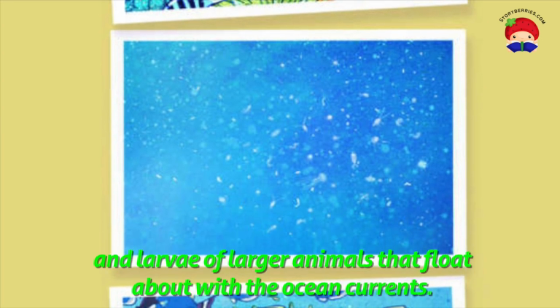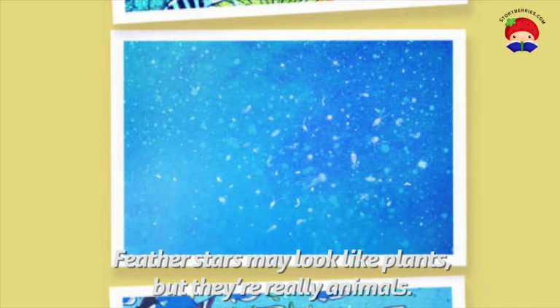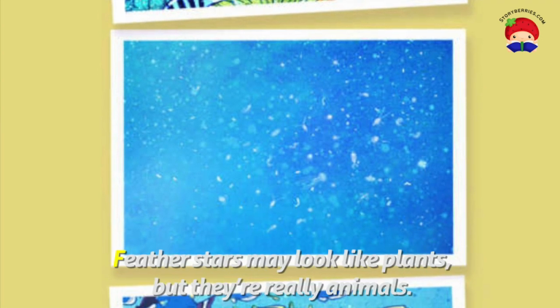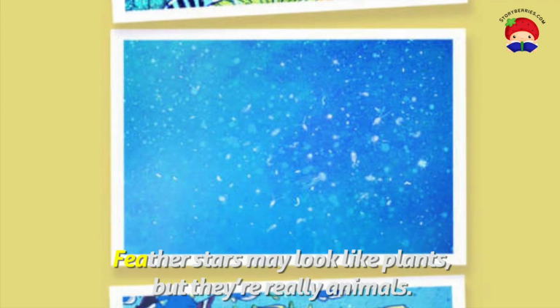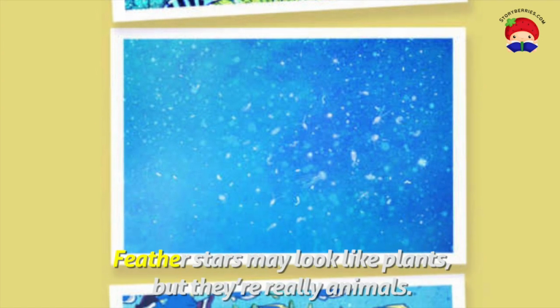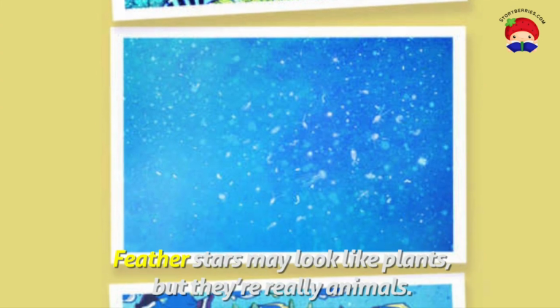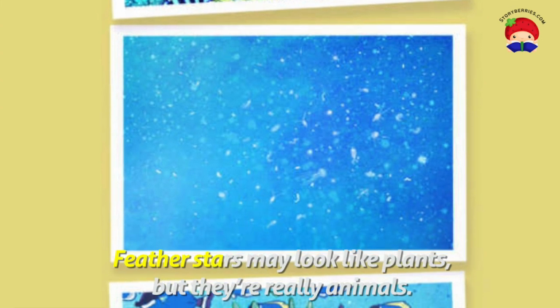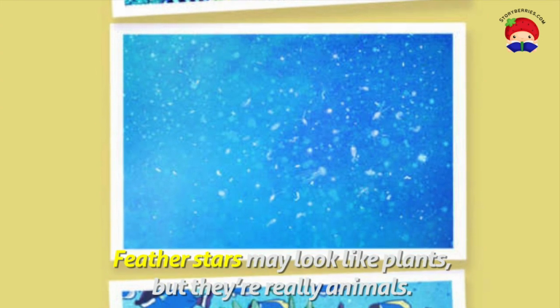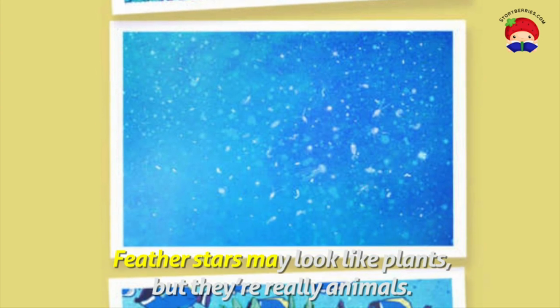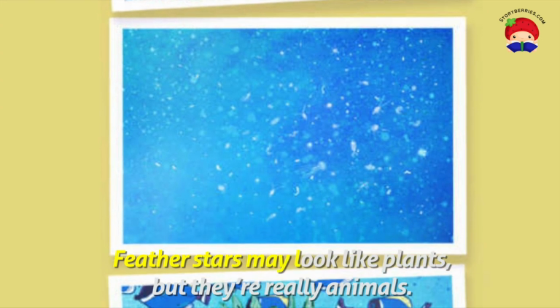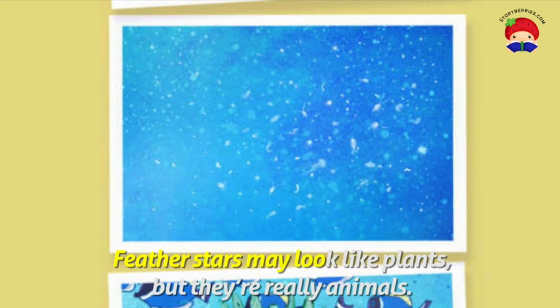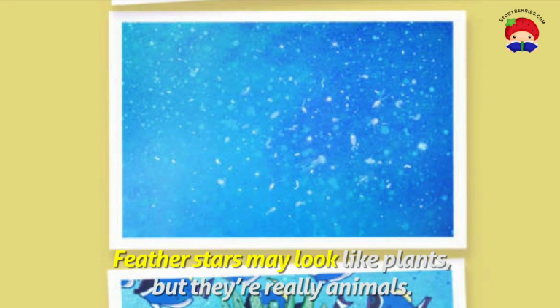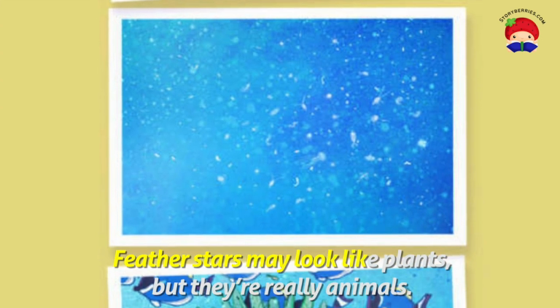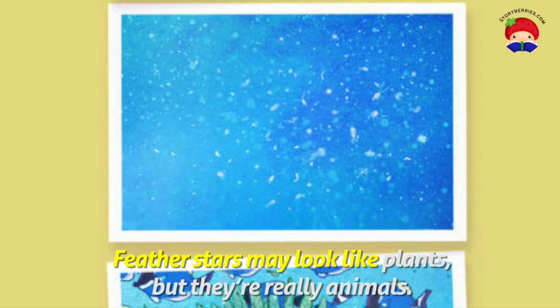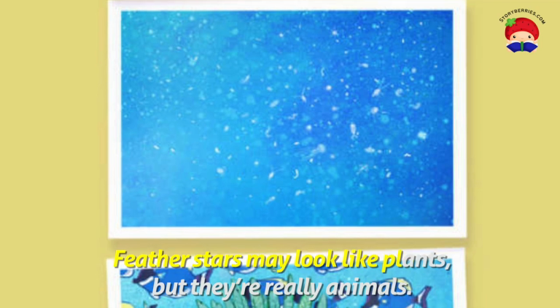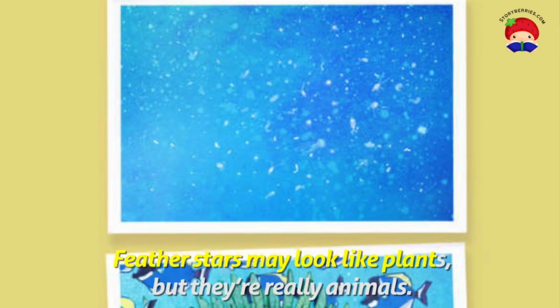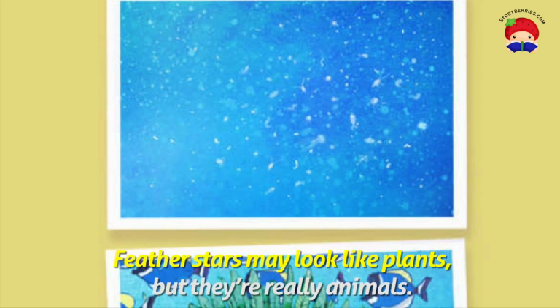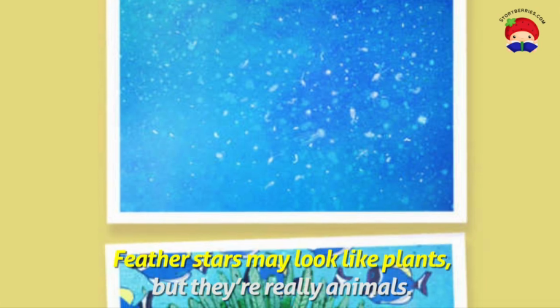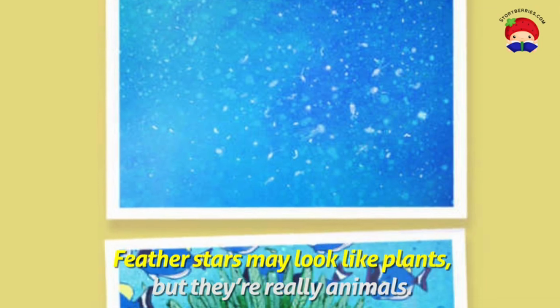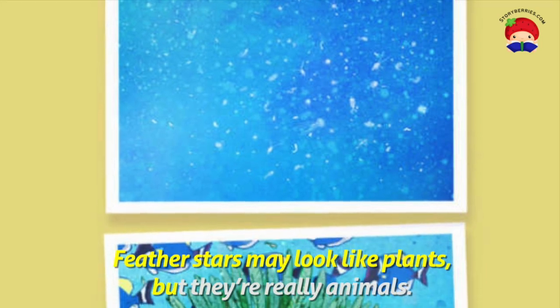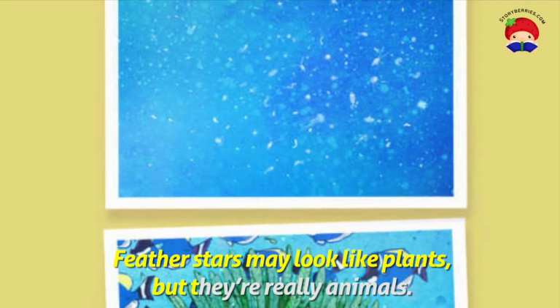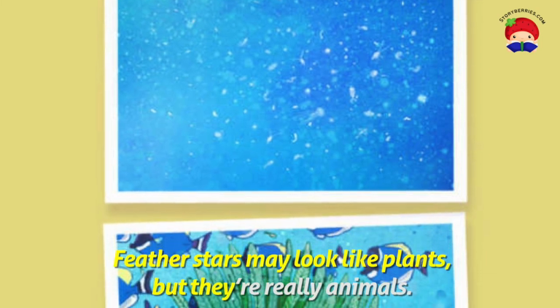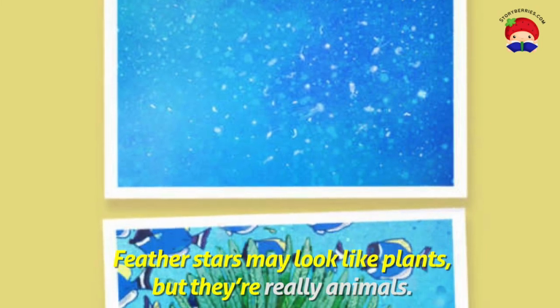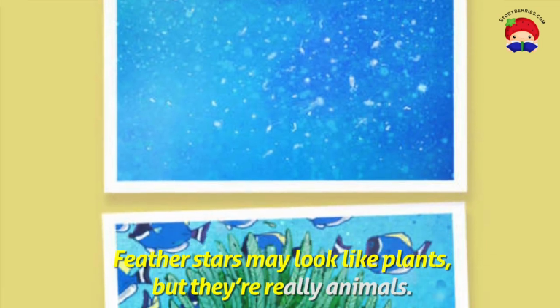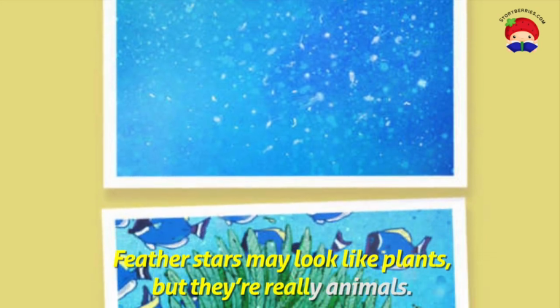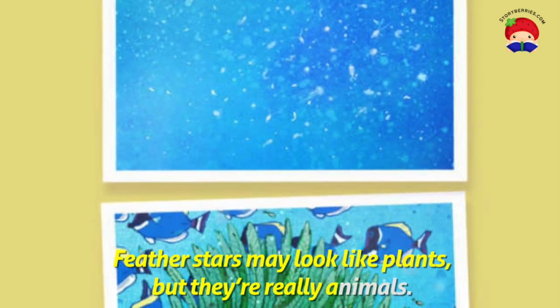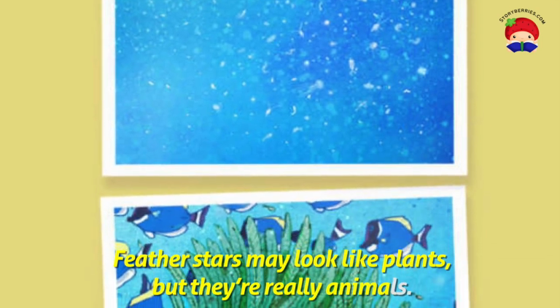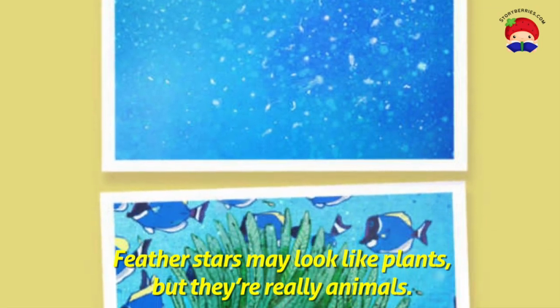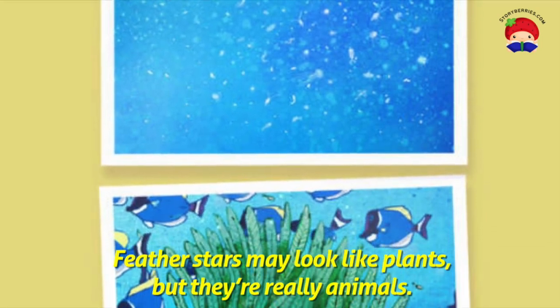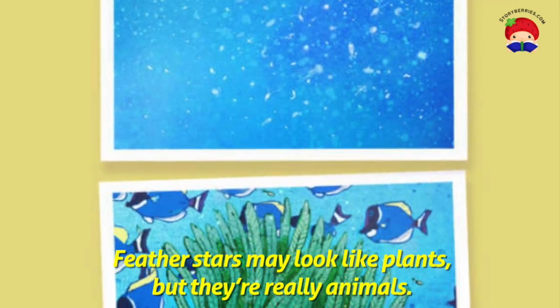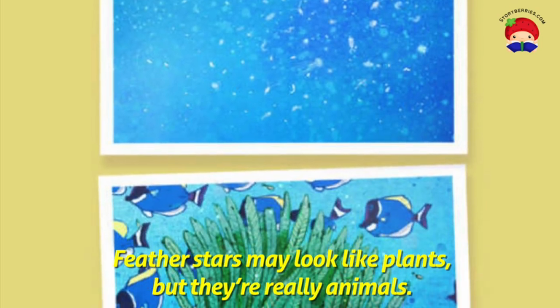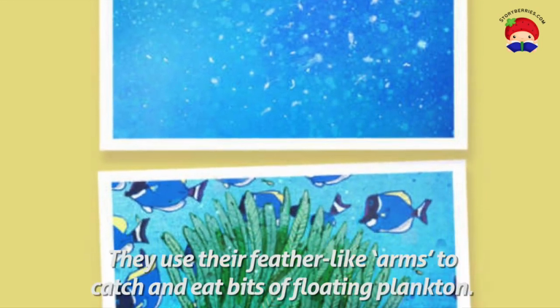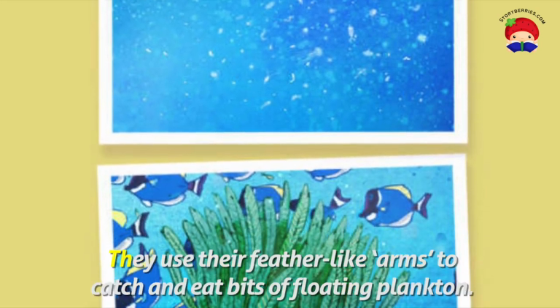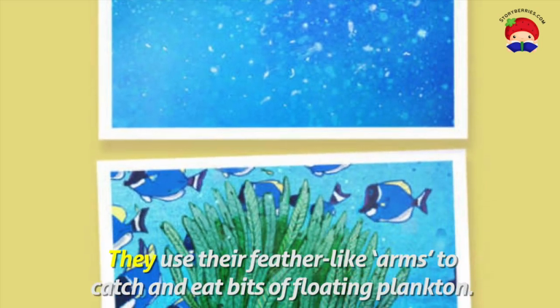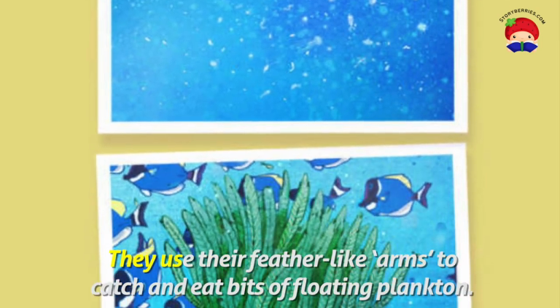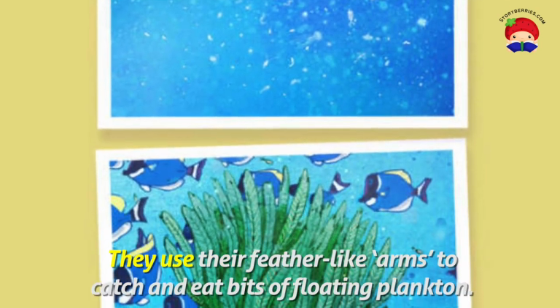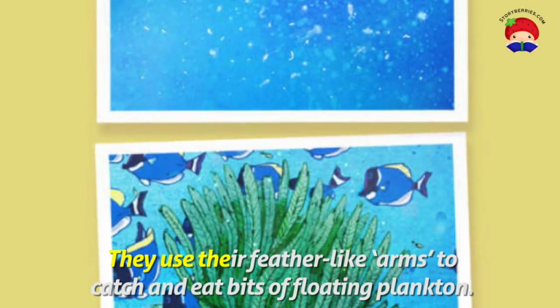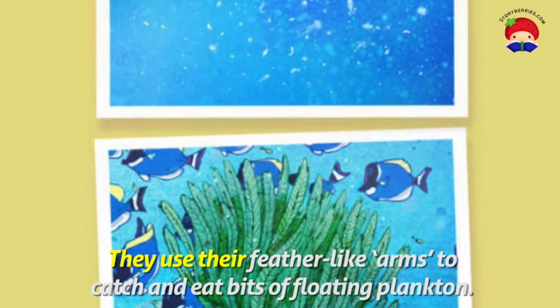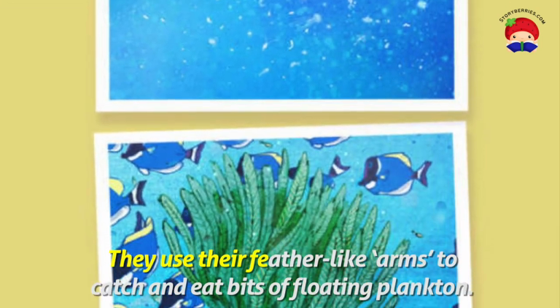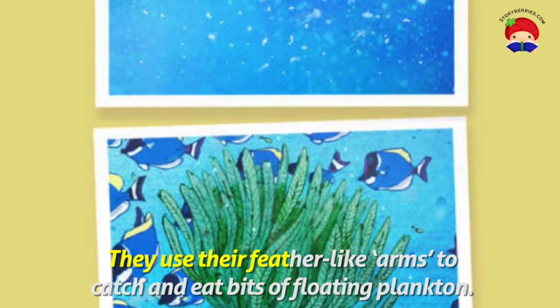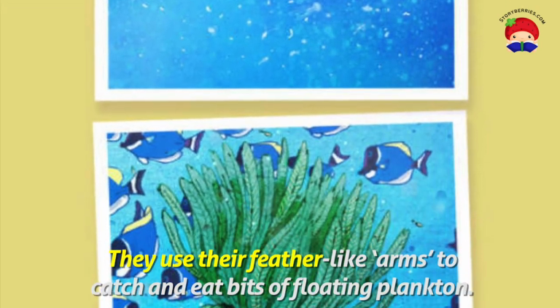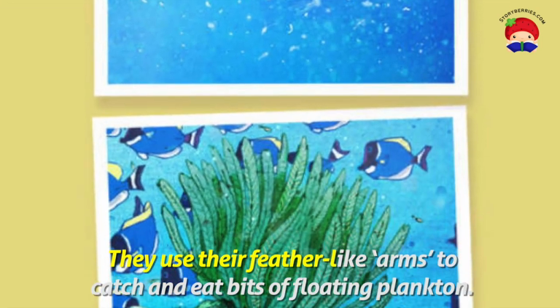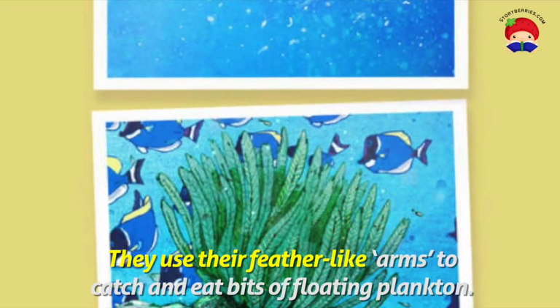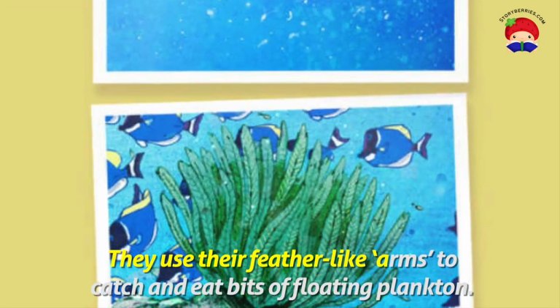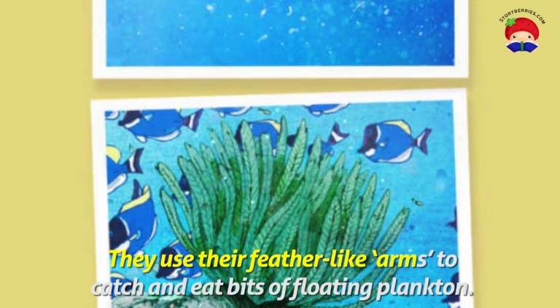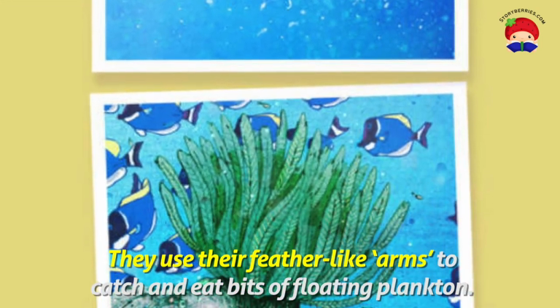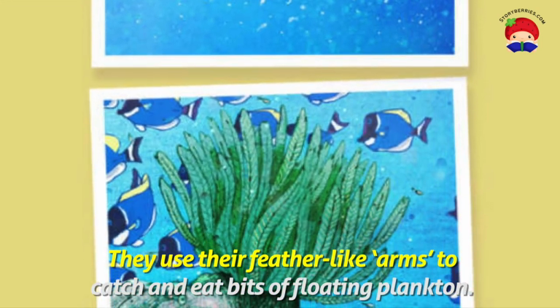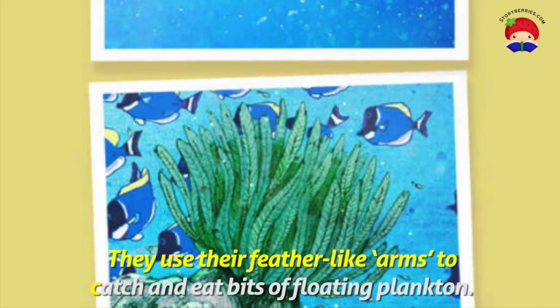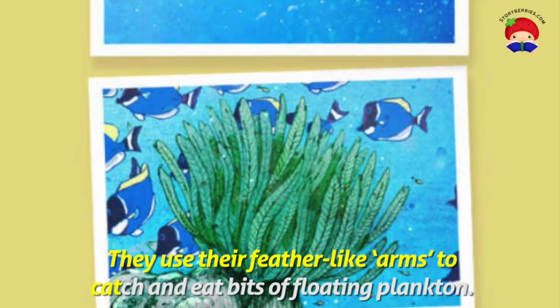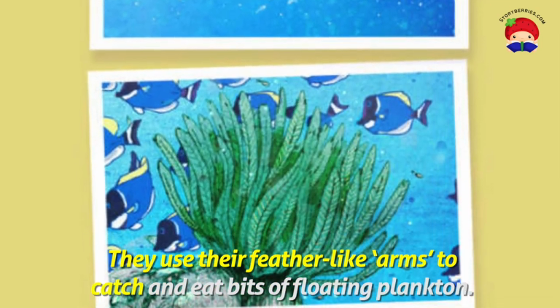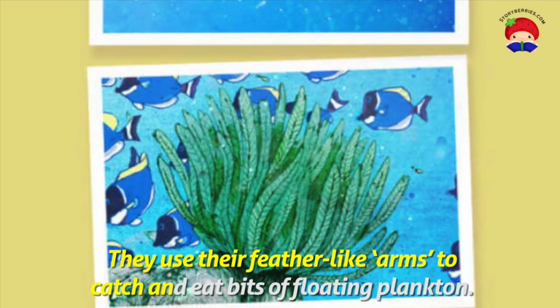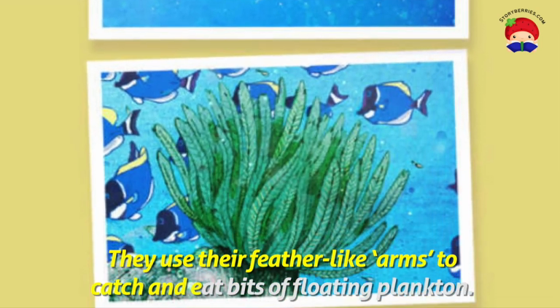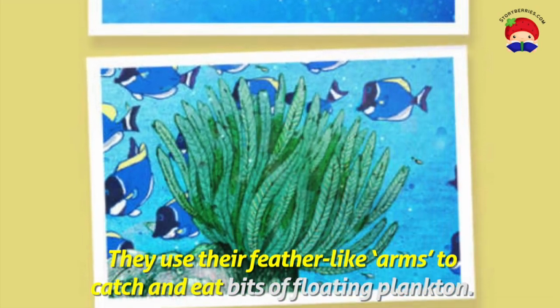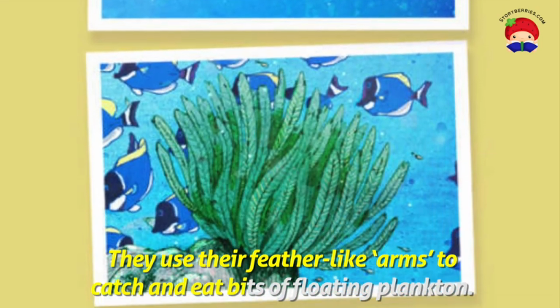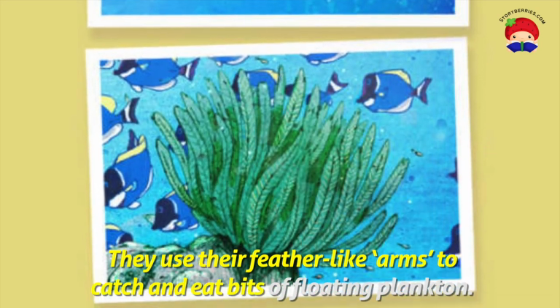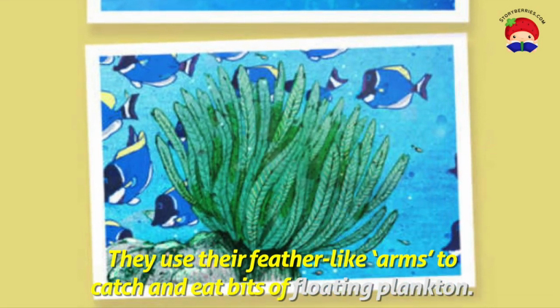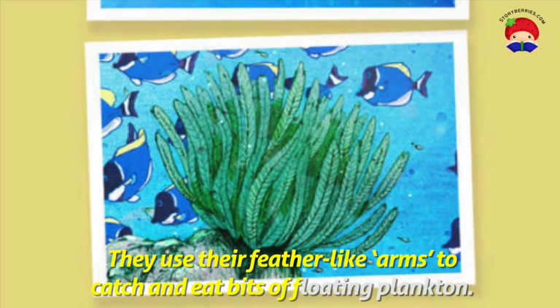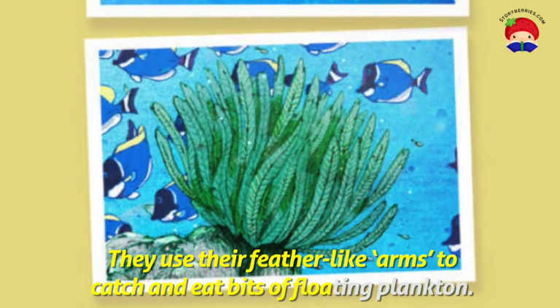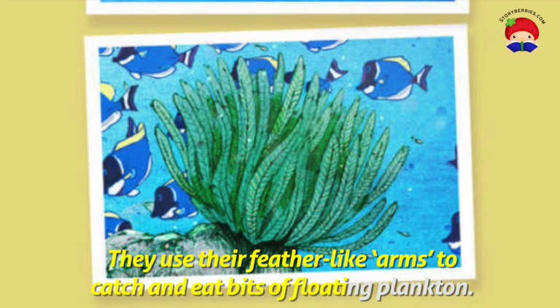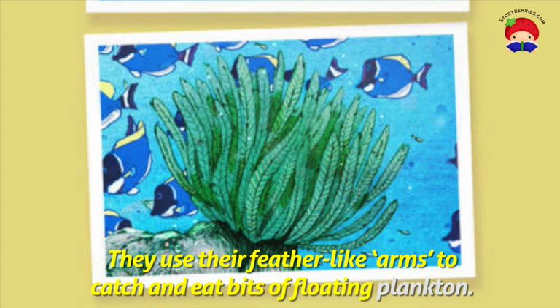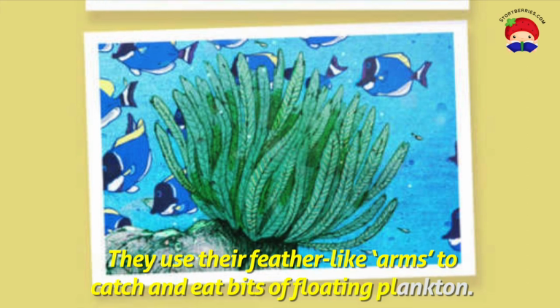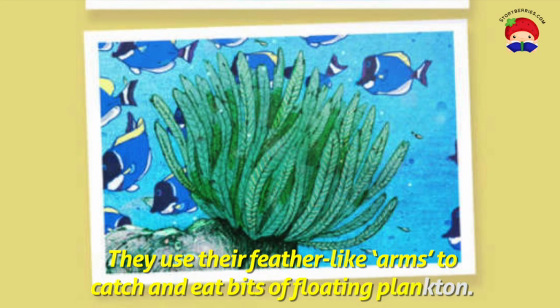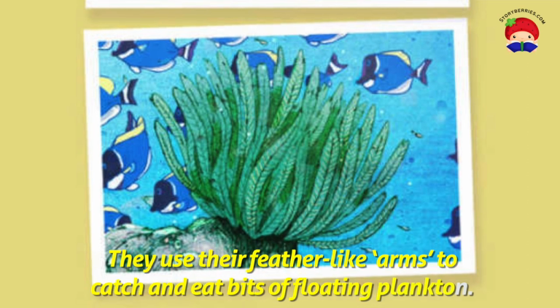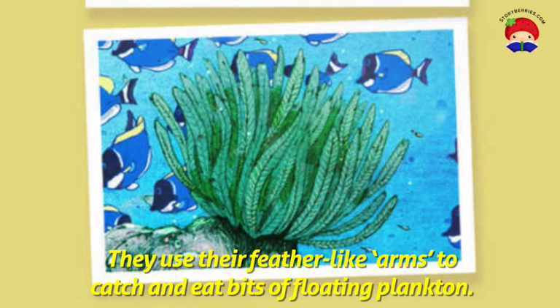Feather stars may look like plants, but they're really animals. They use their feather-like arms to catch and eat bits of floating plankton.